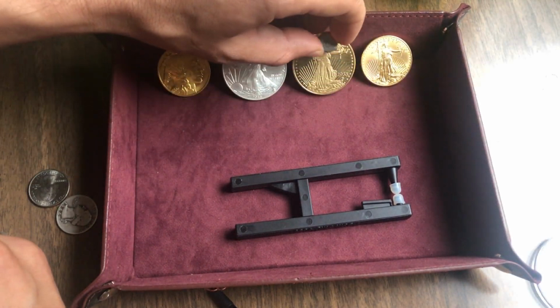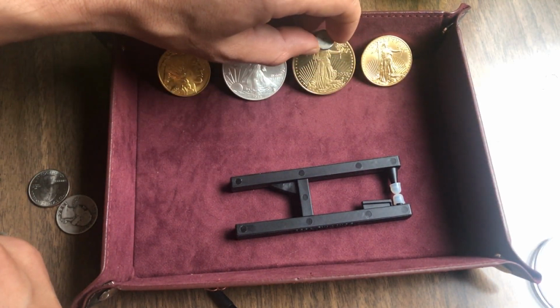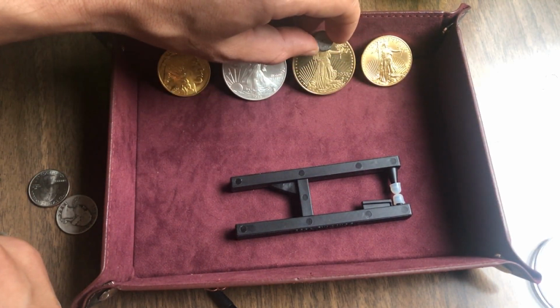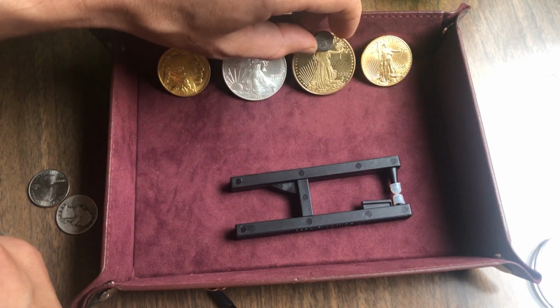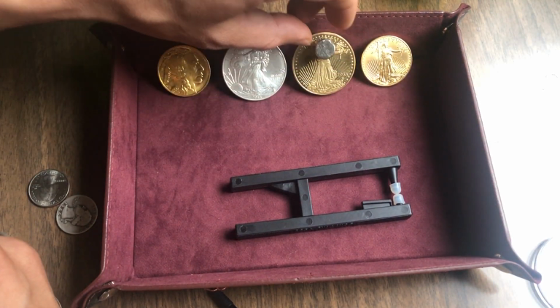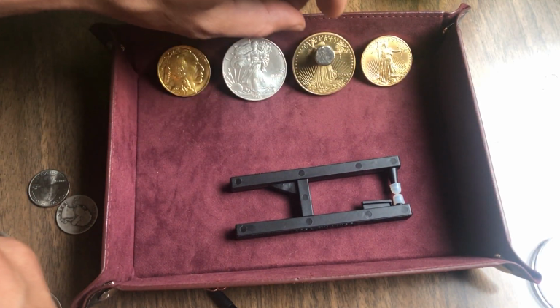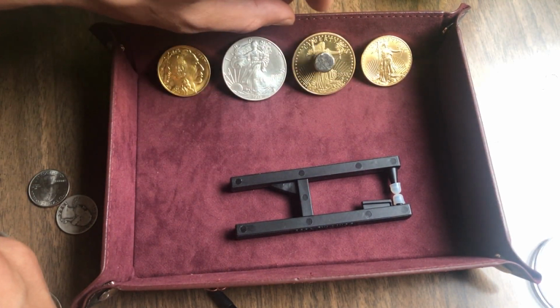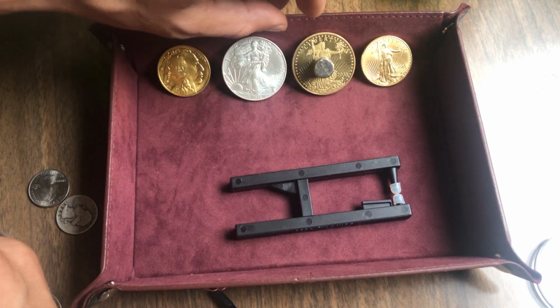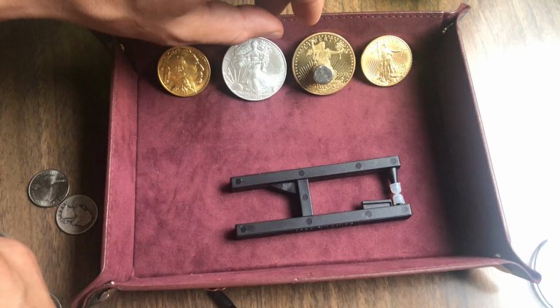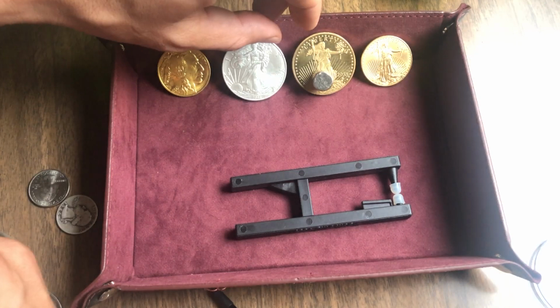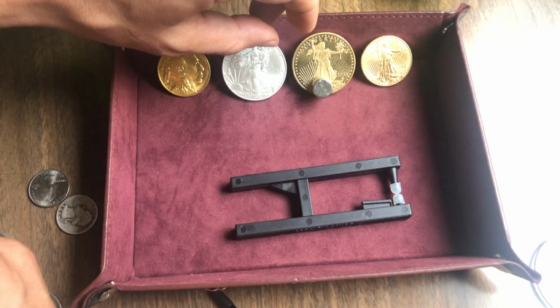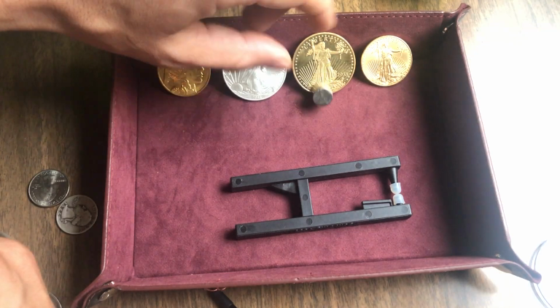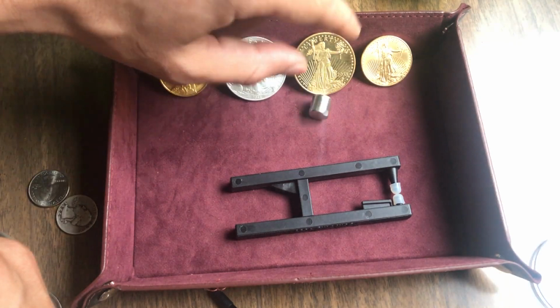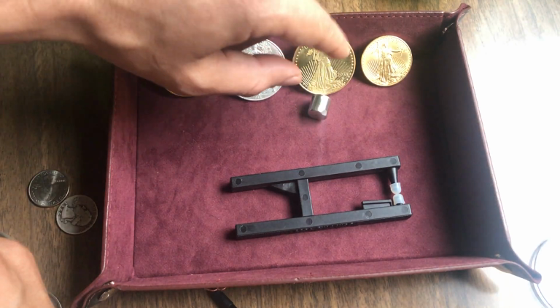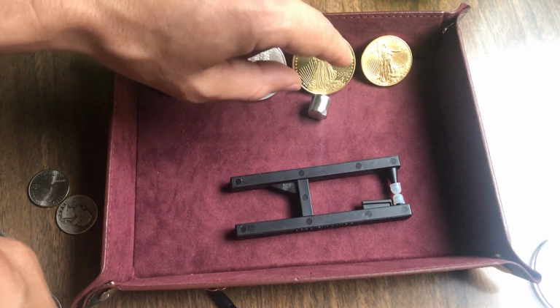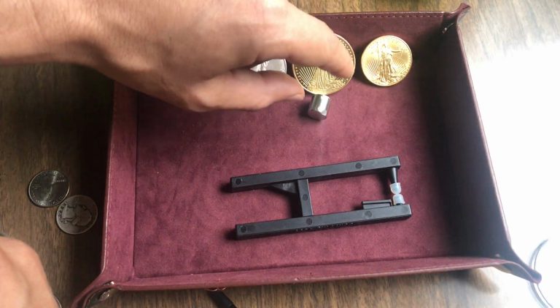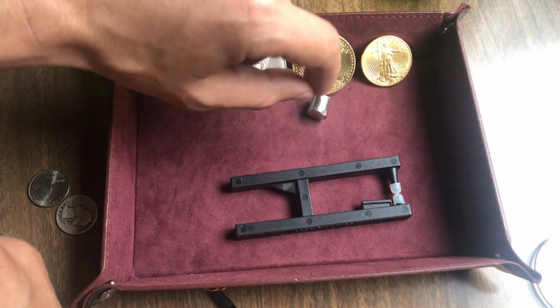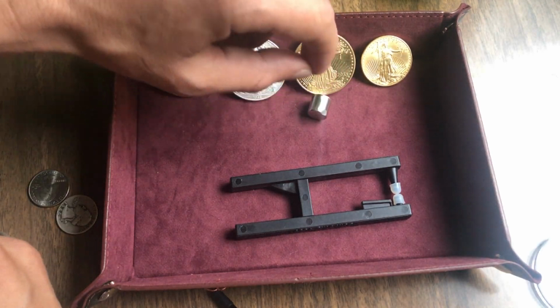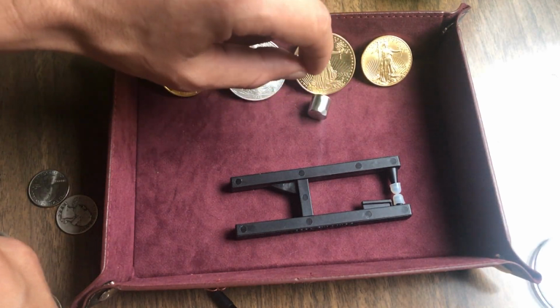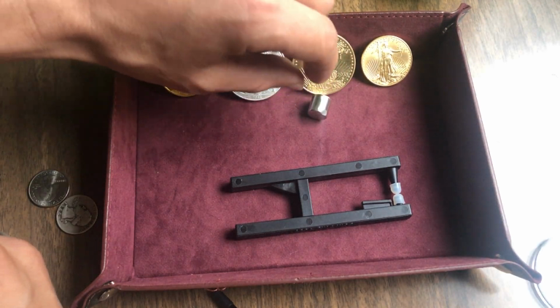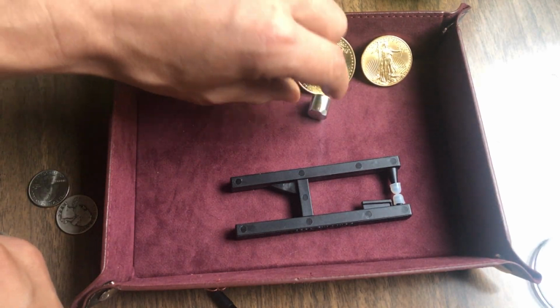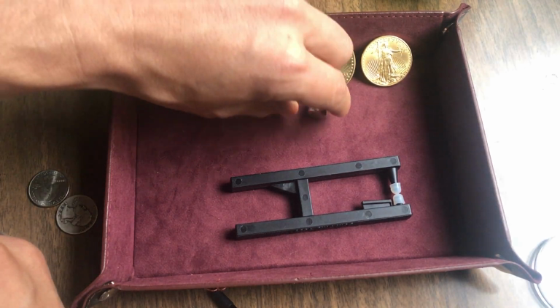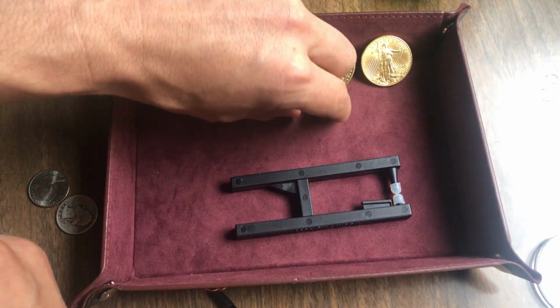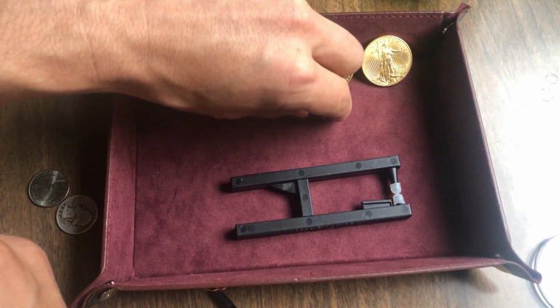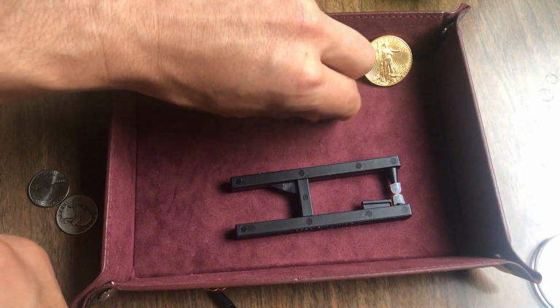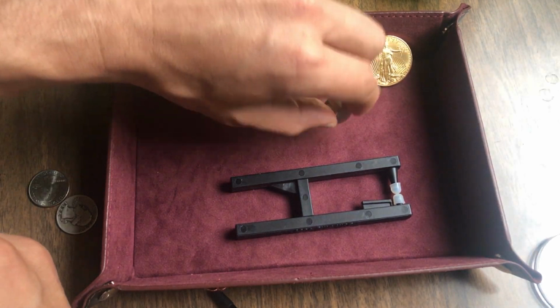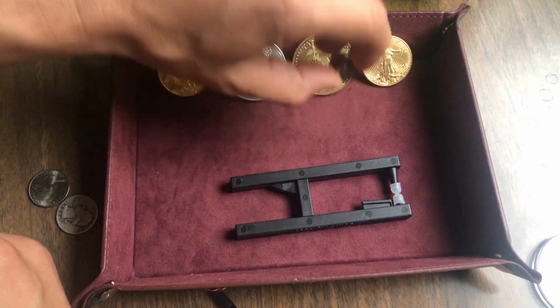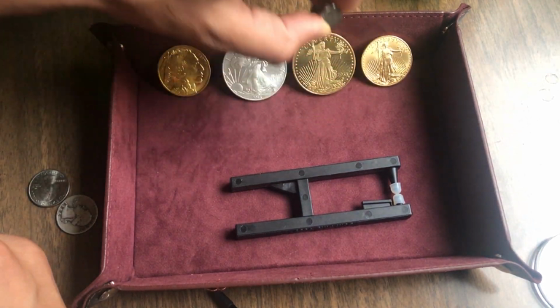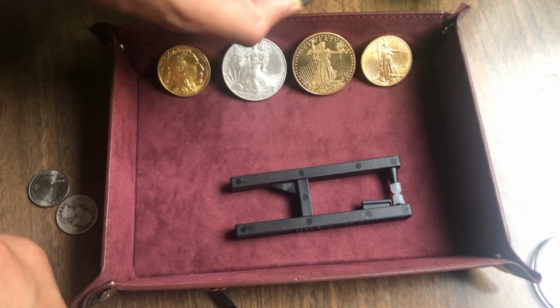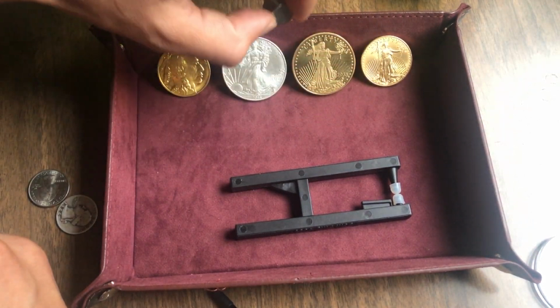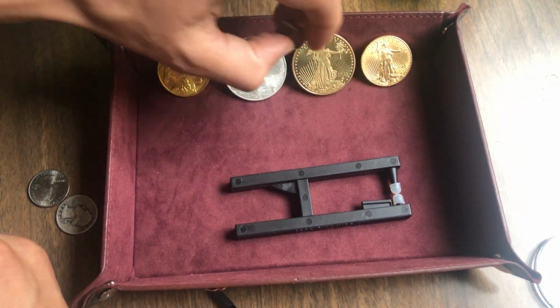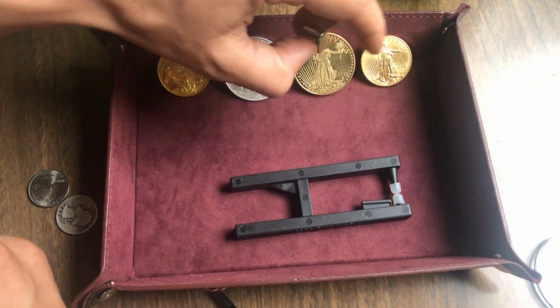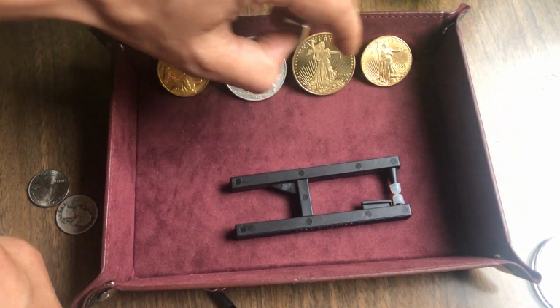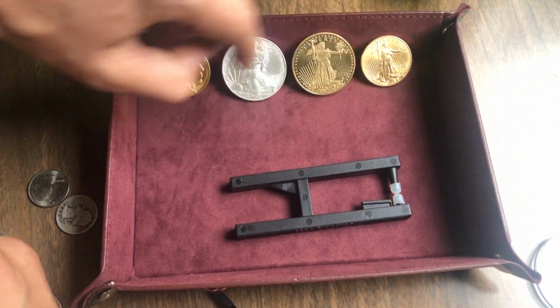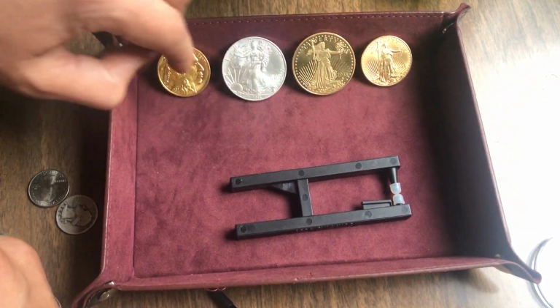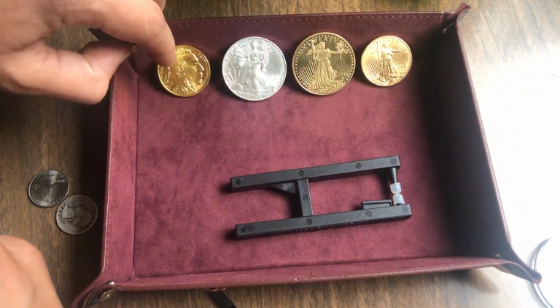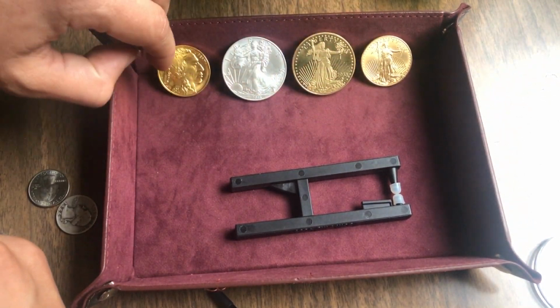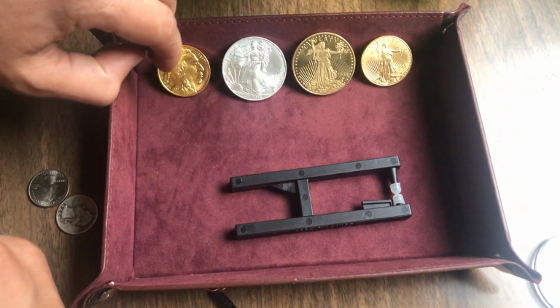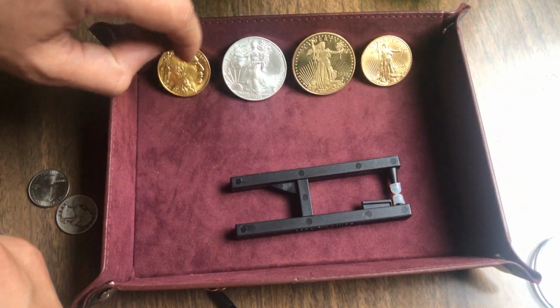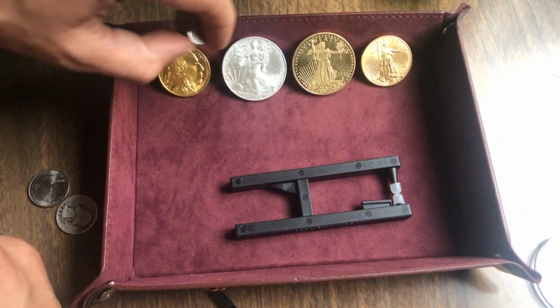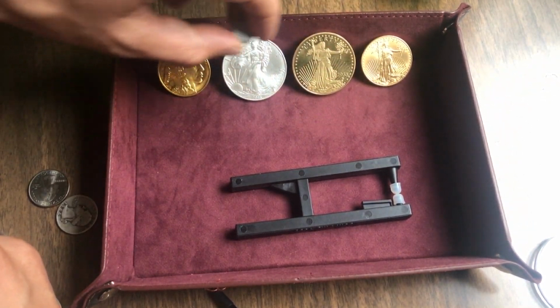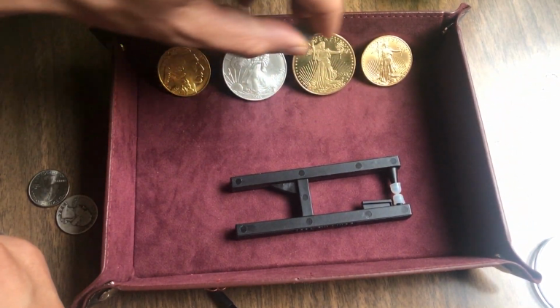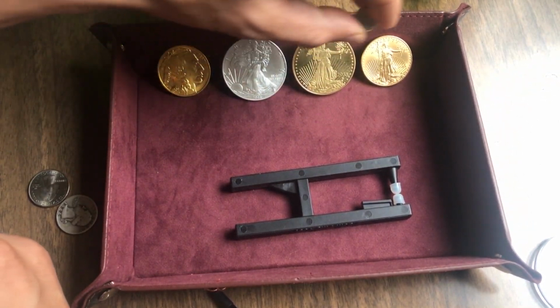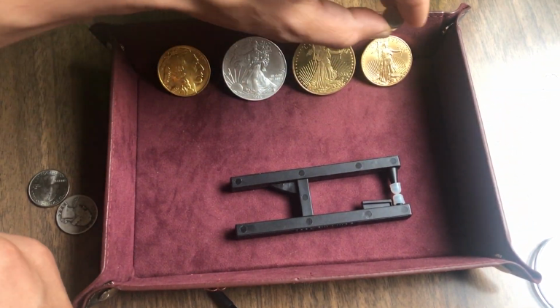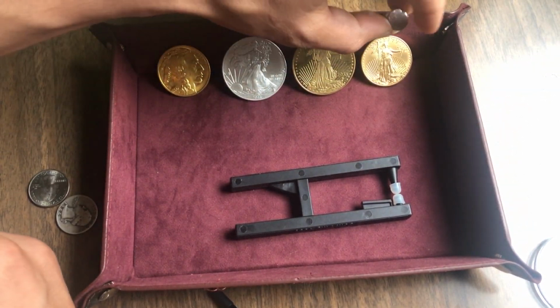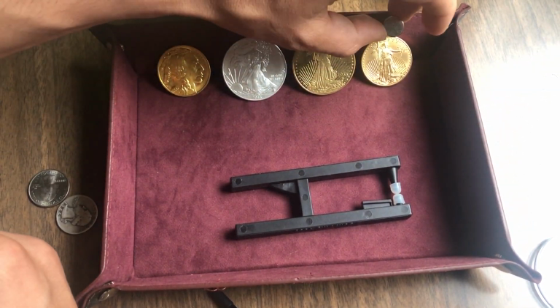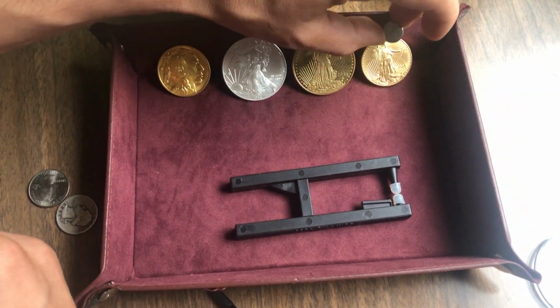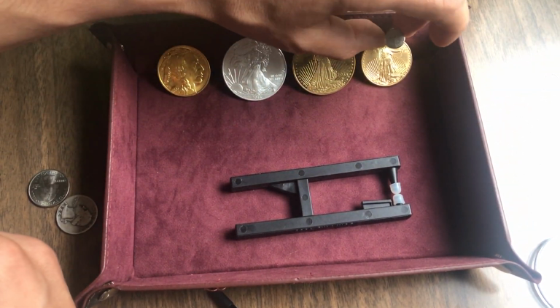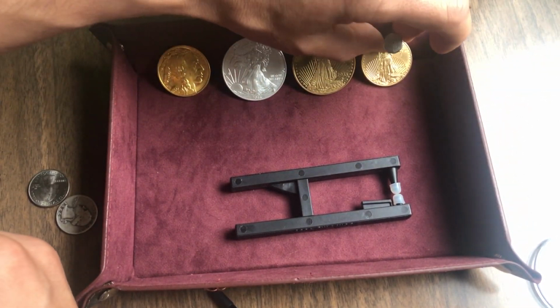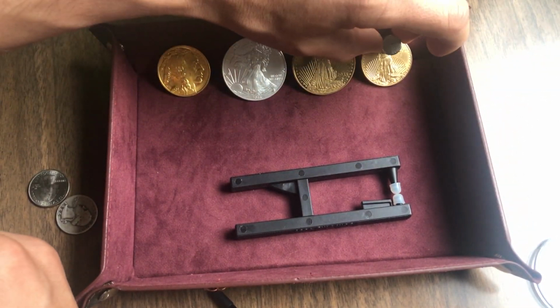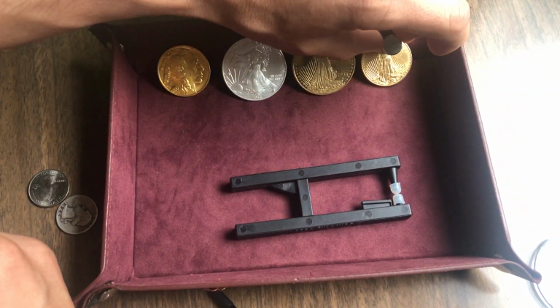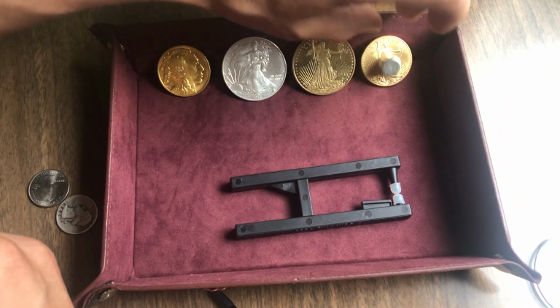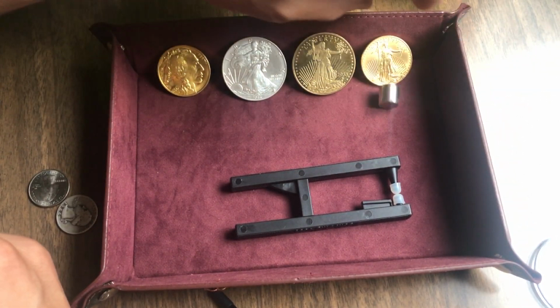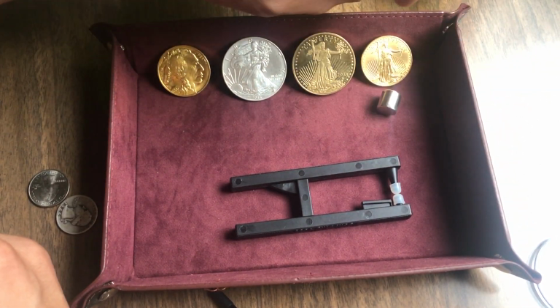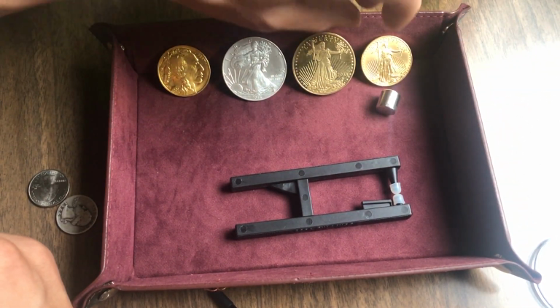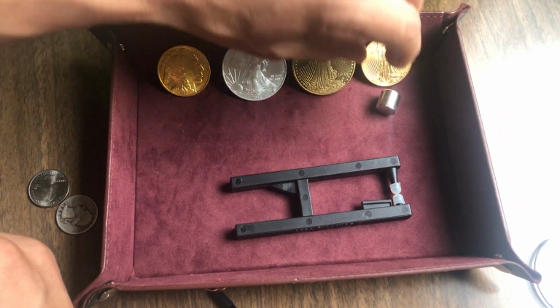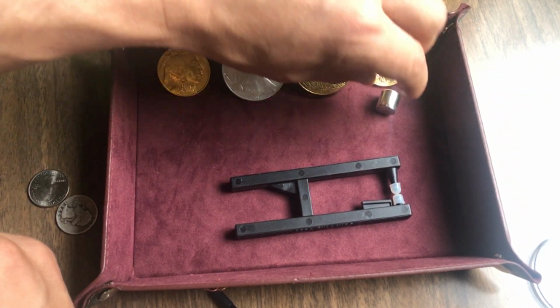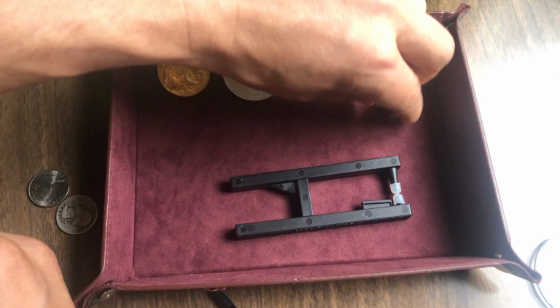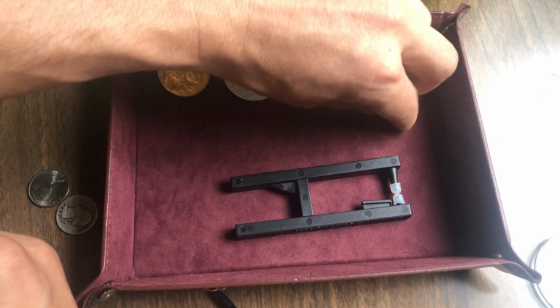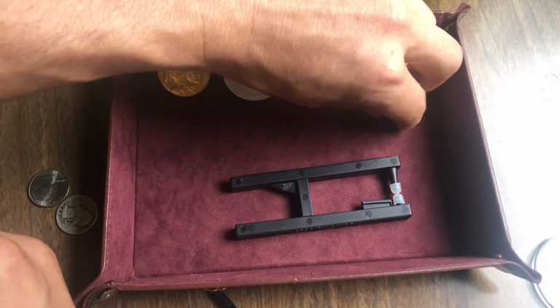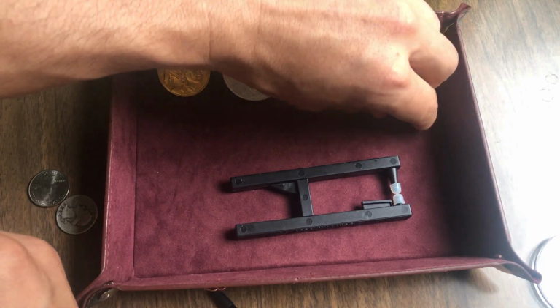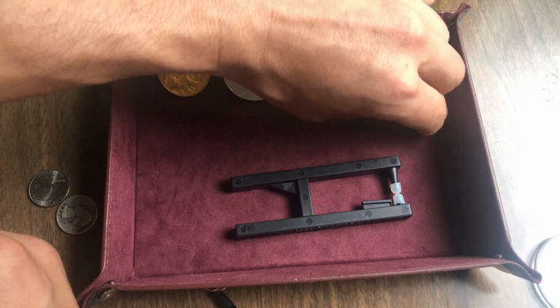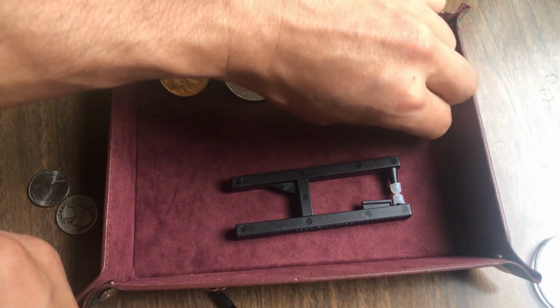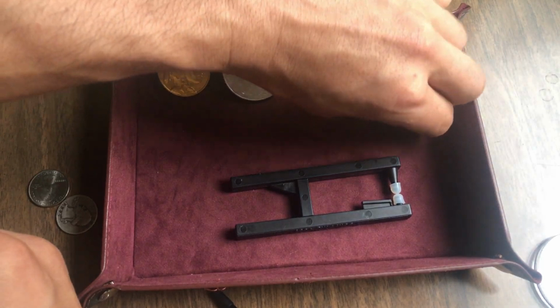But when I put it on the 22 karat American gold eagle, which is made of all three of these, it slides fast.